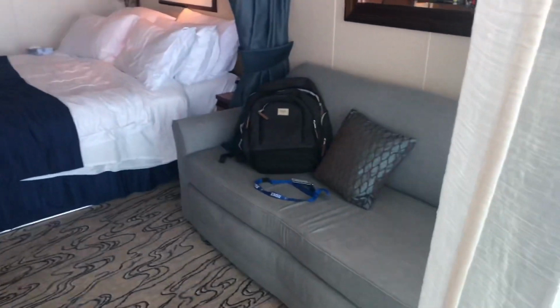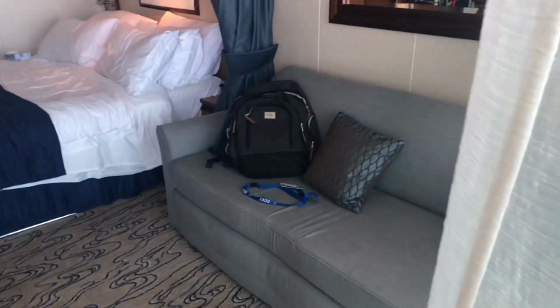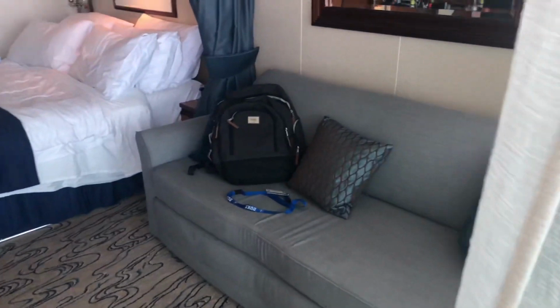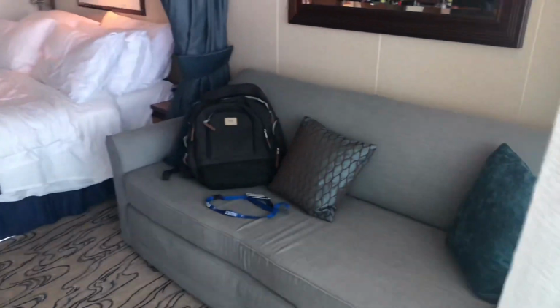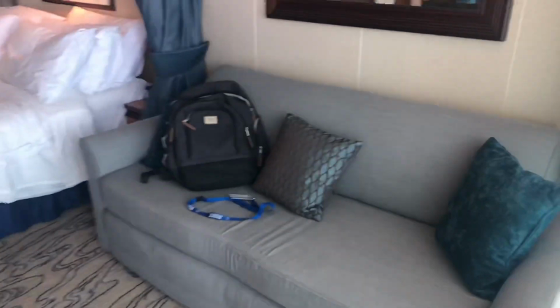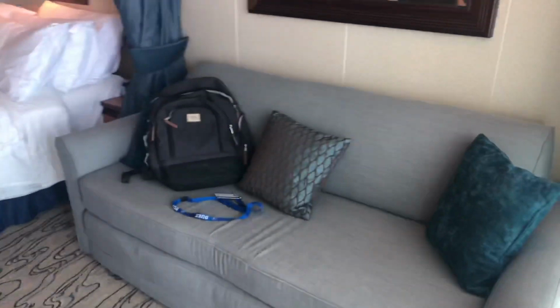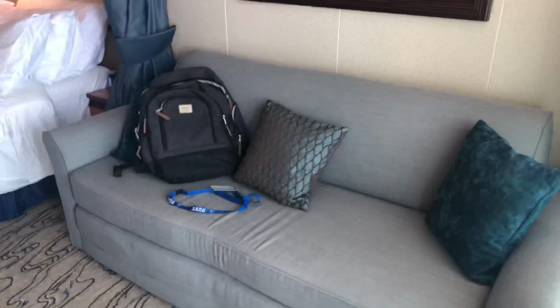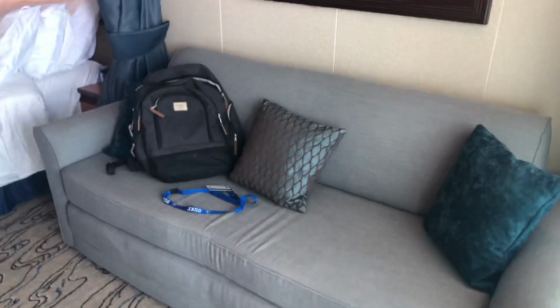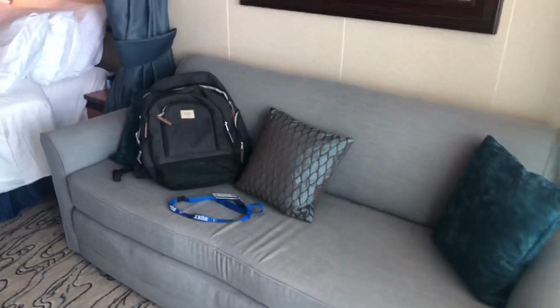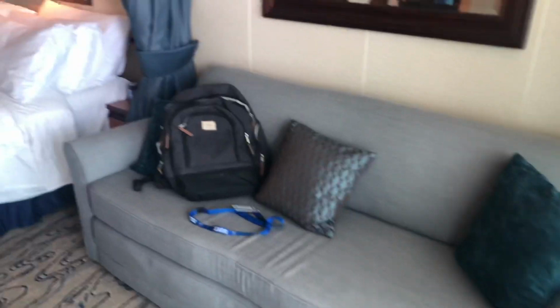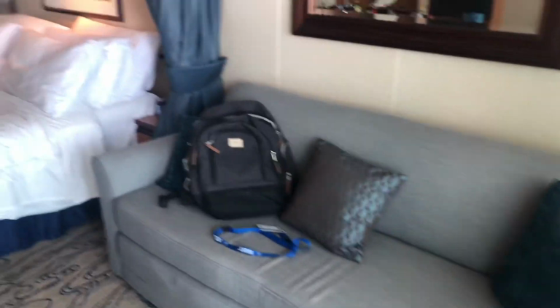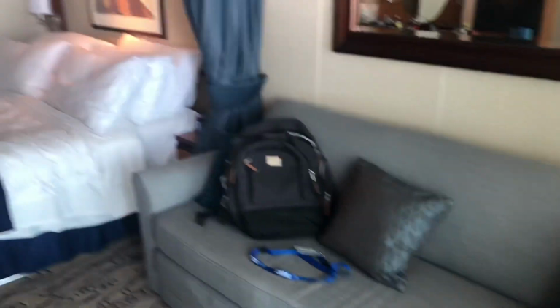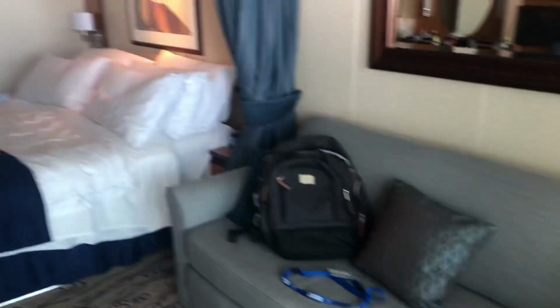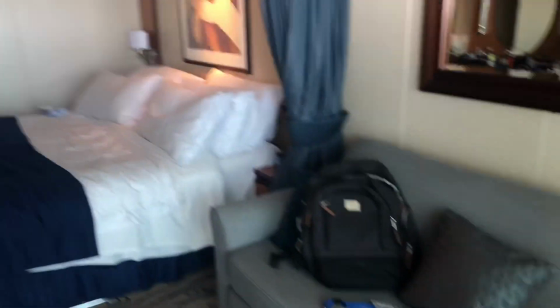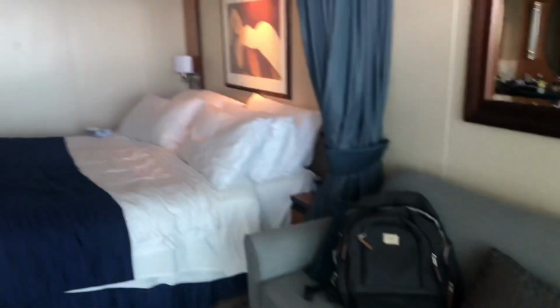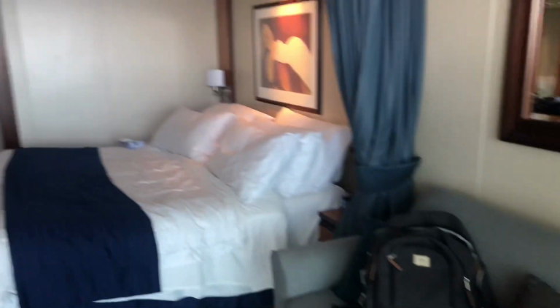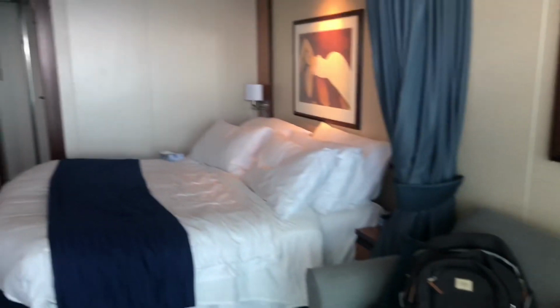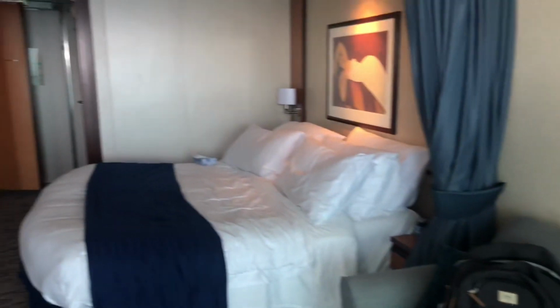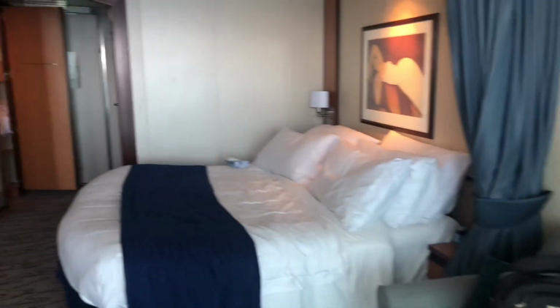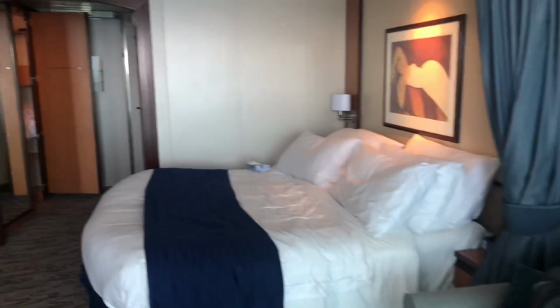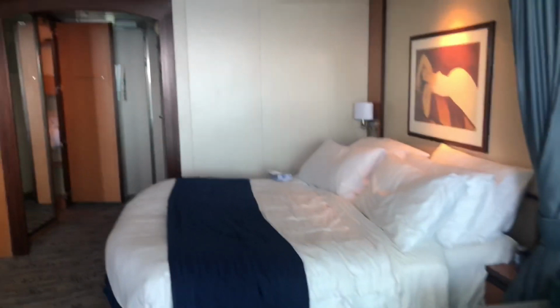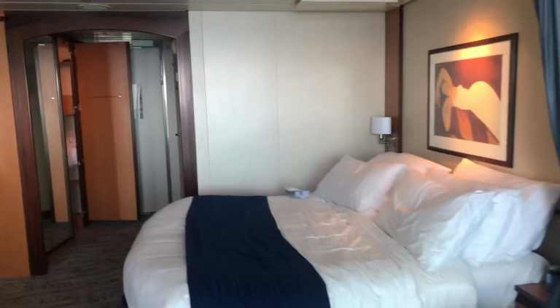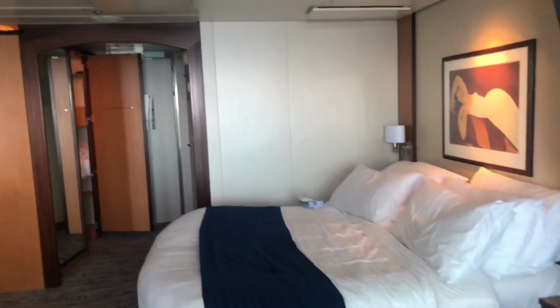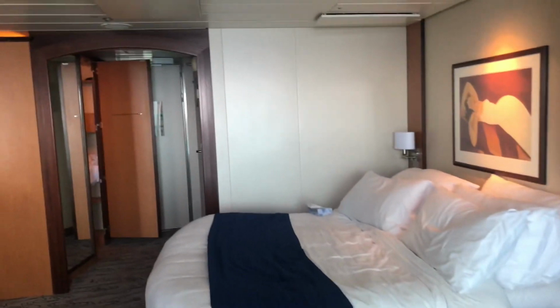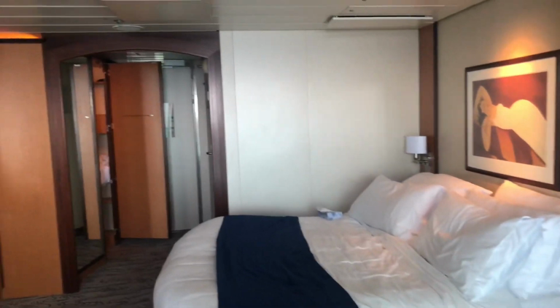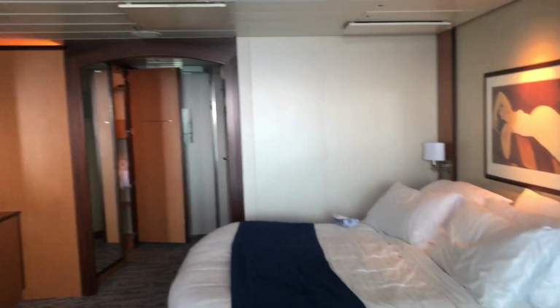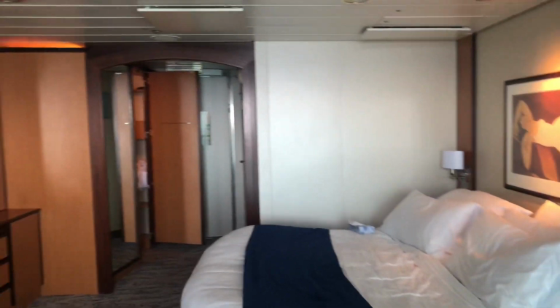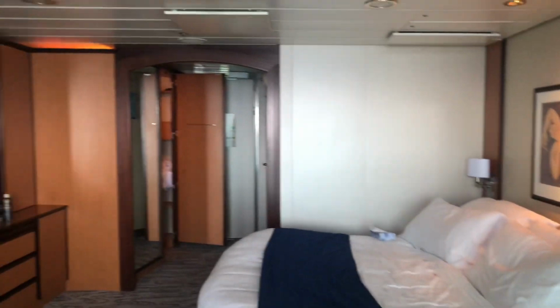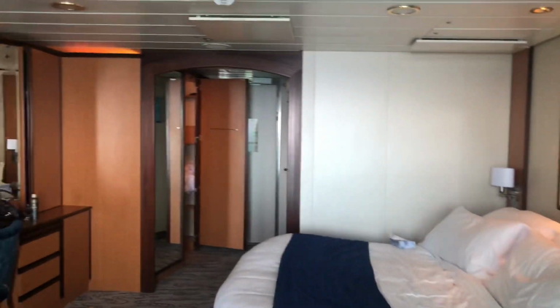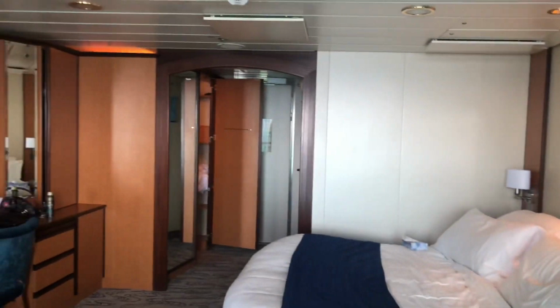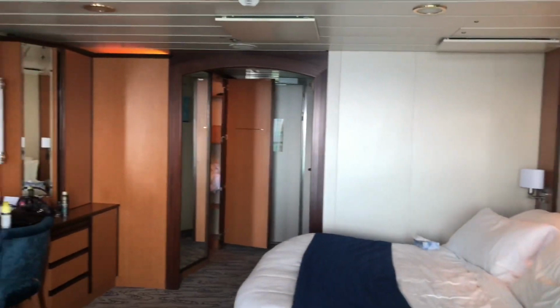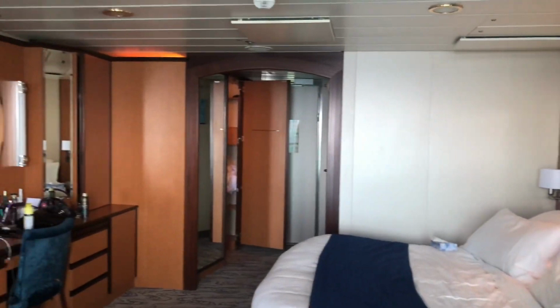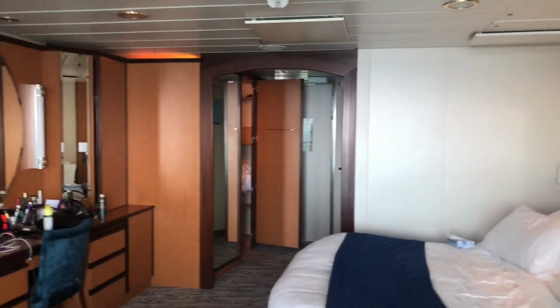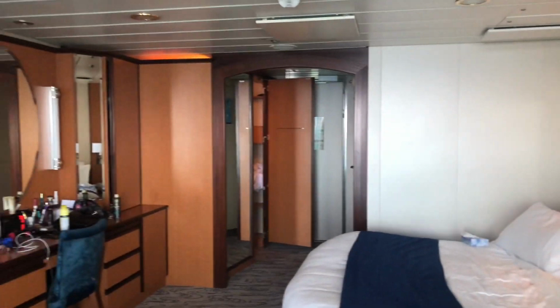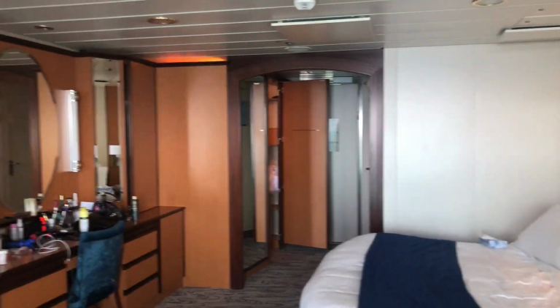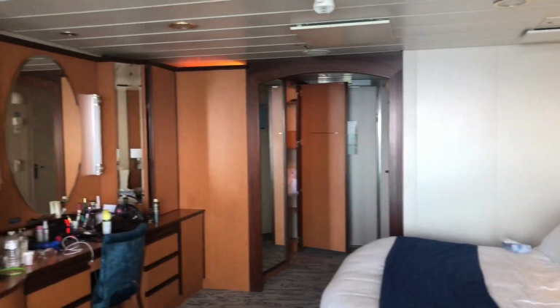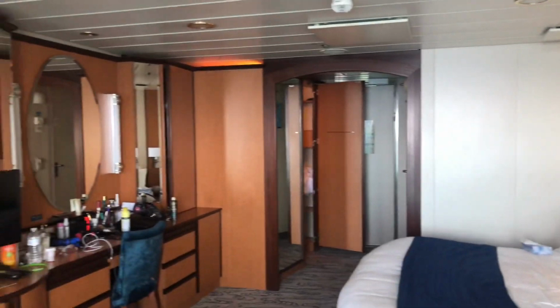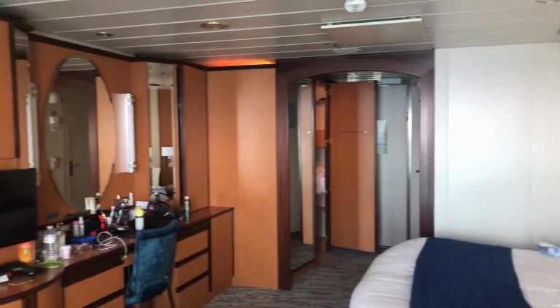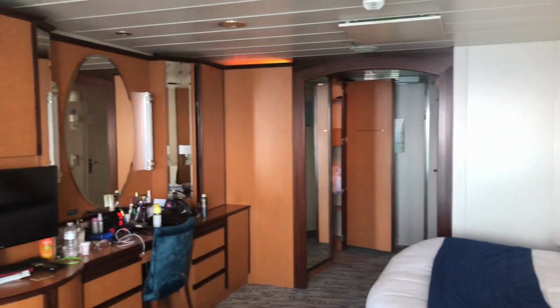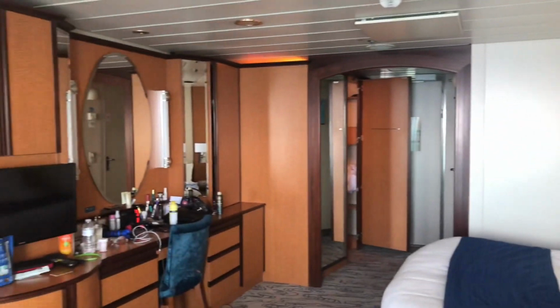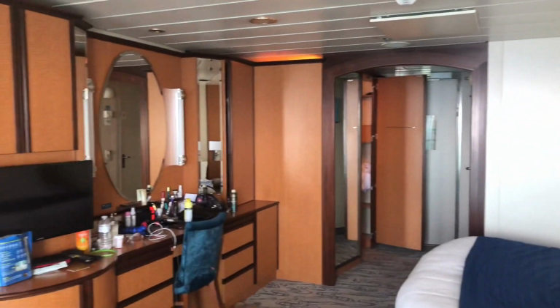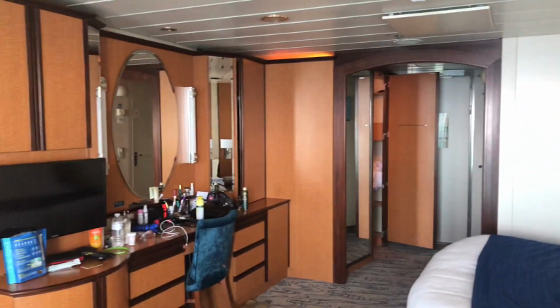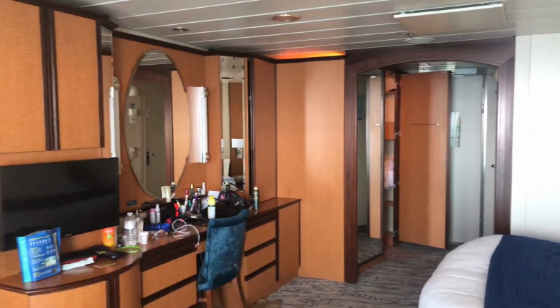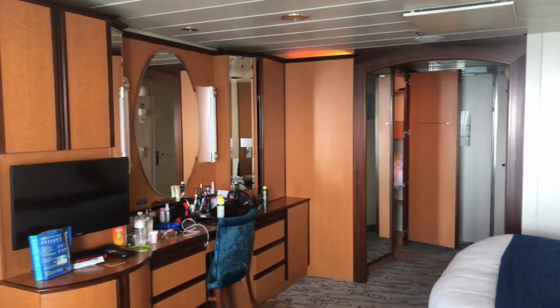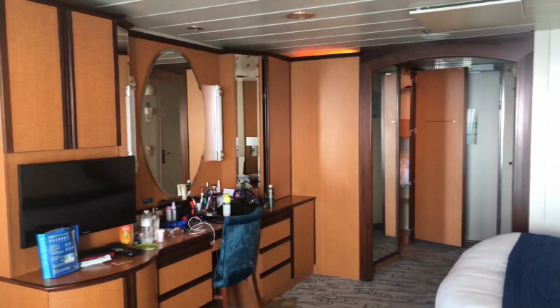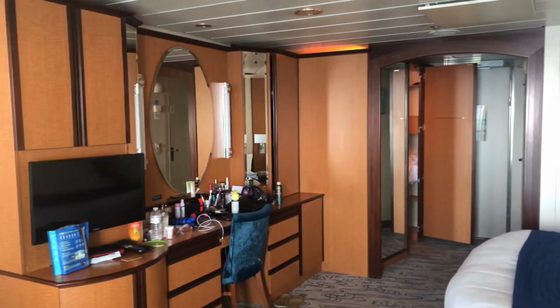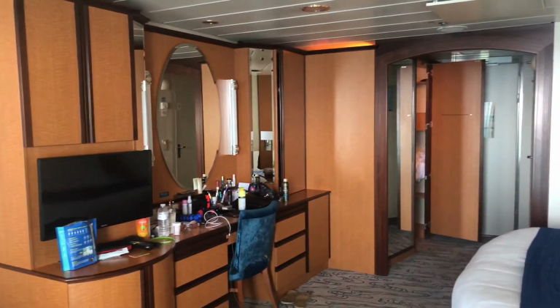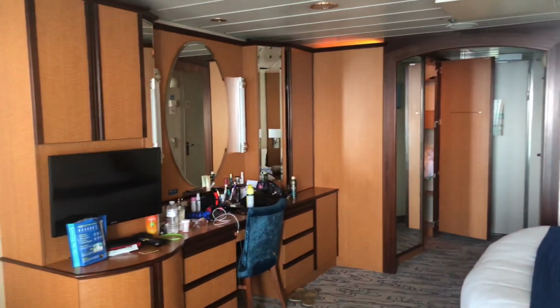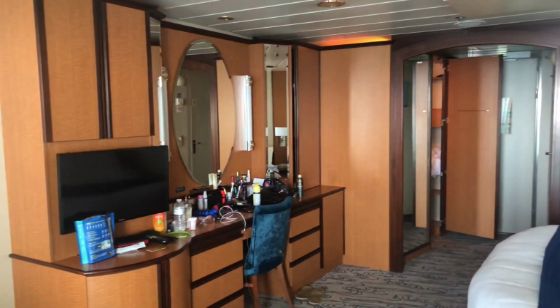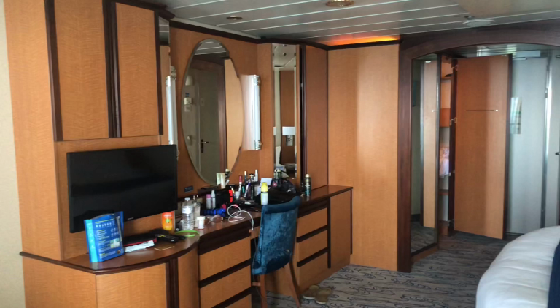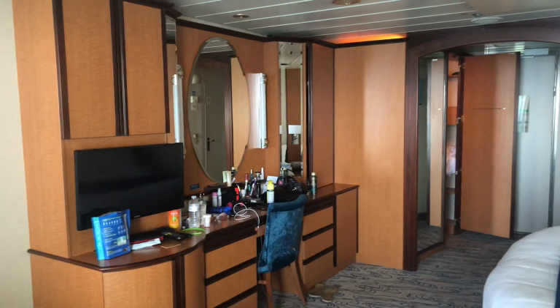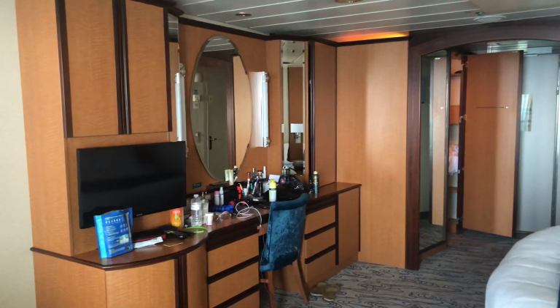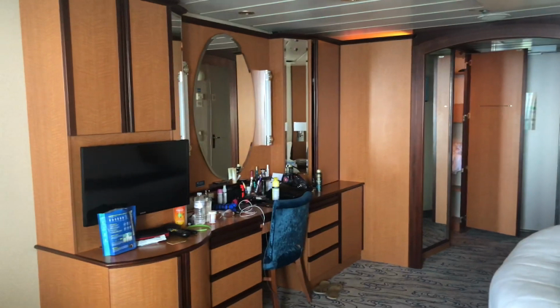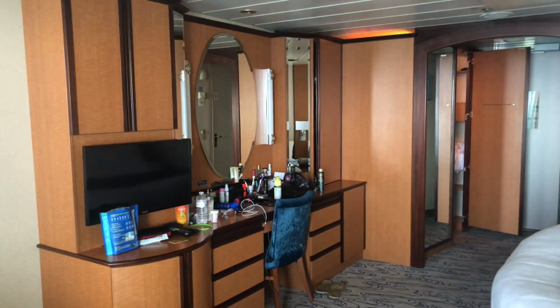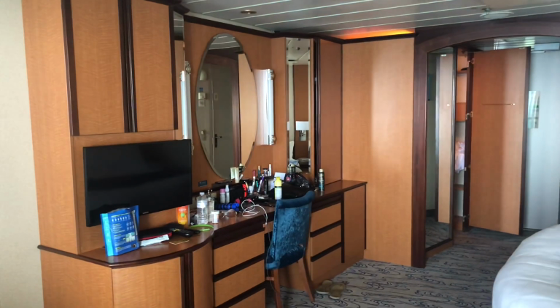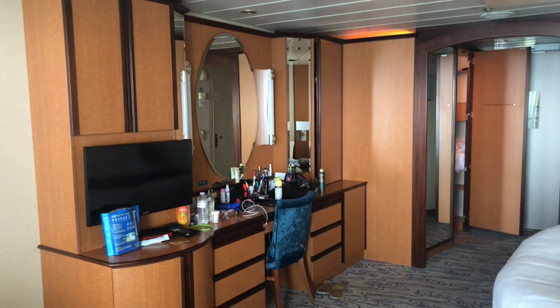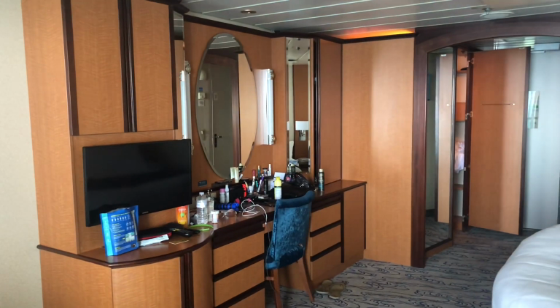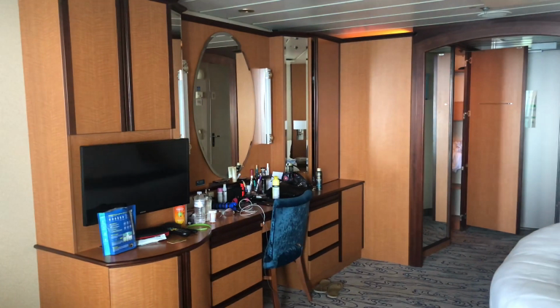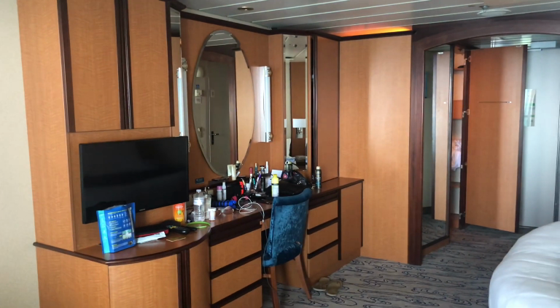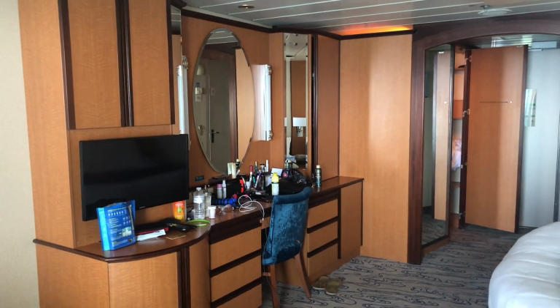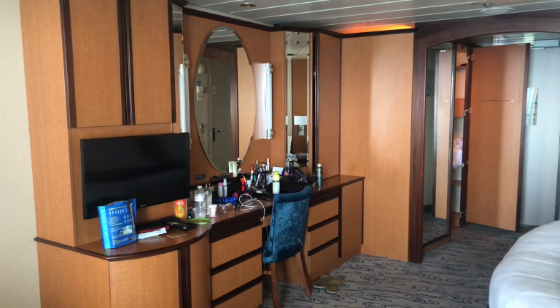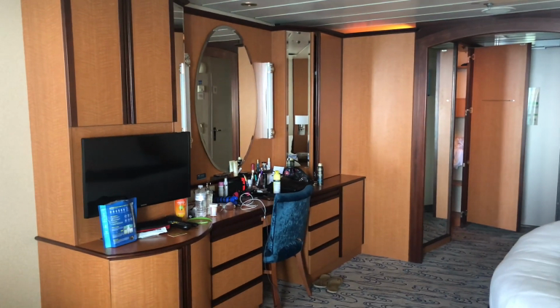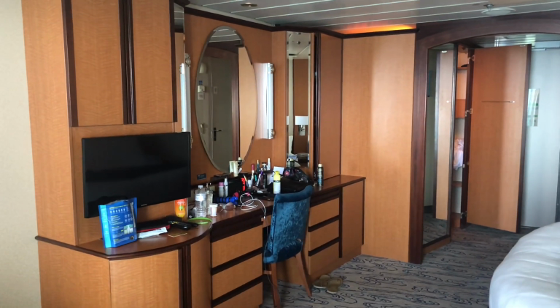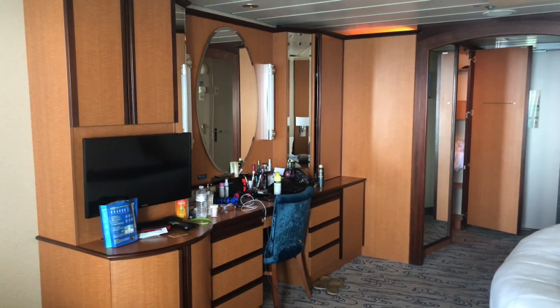So this is Junior Suite 1584 on Brilliance of the Seas. Thanks so much, have a great day.